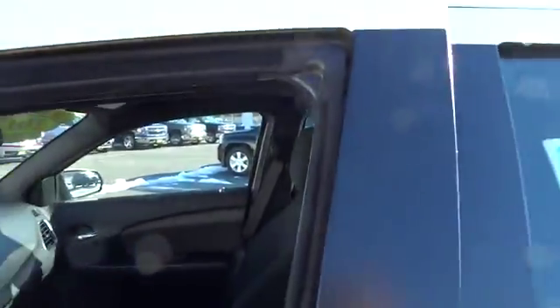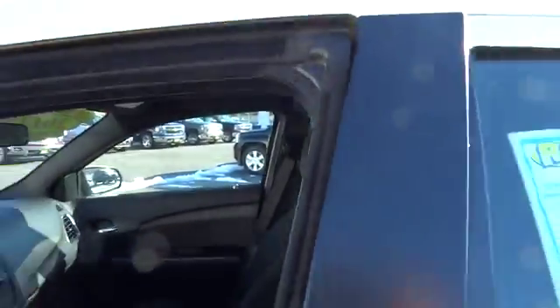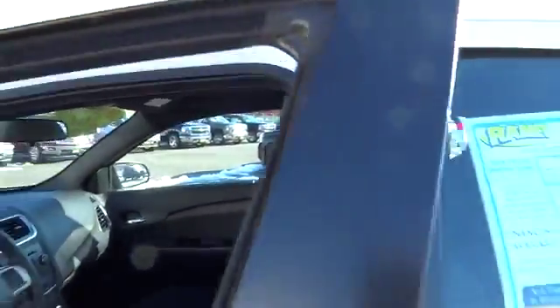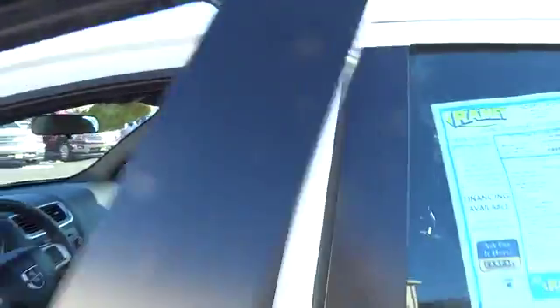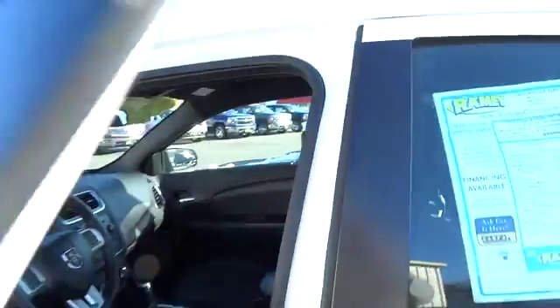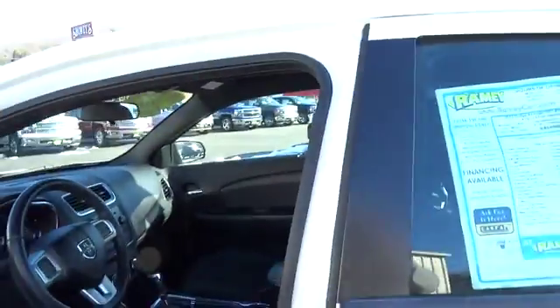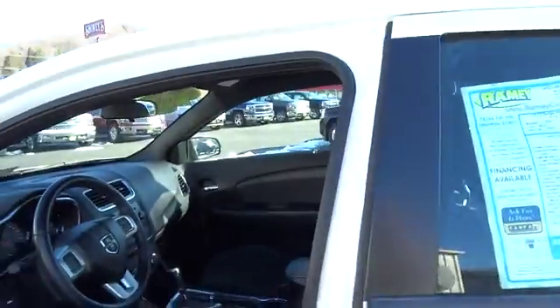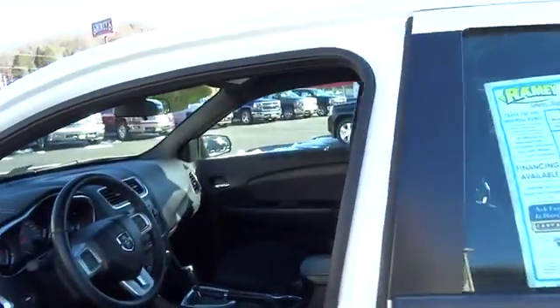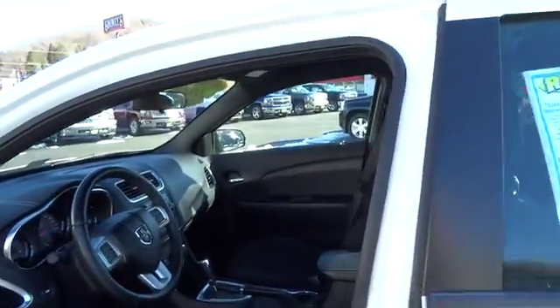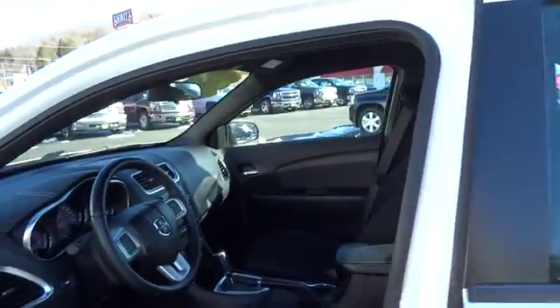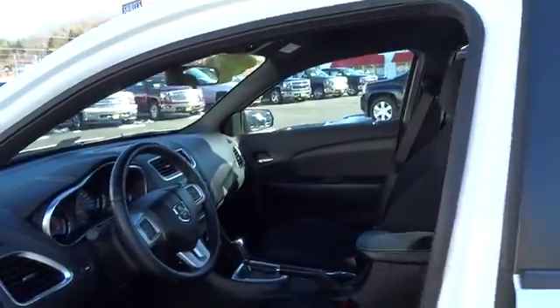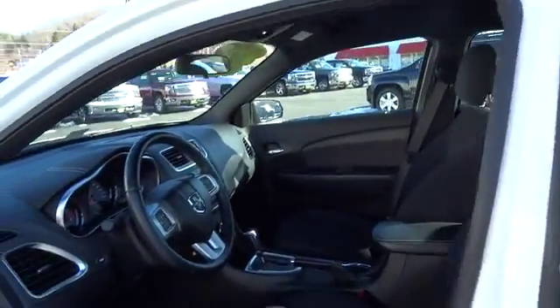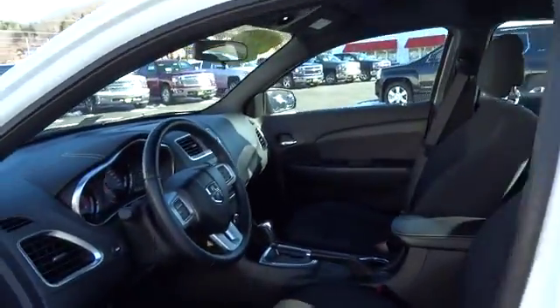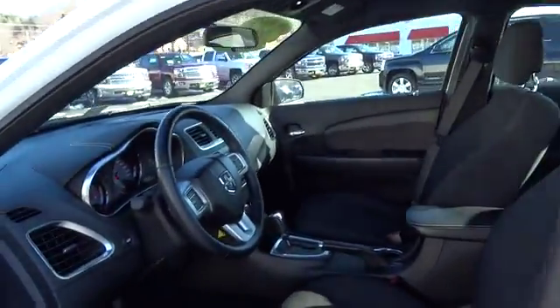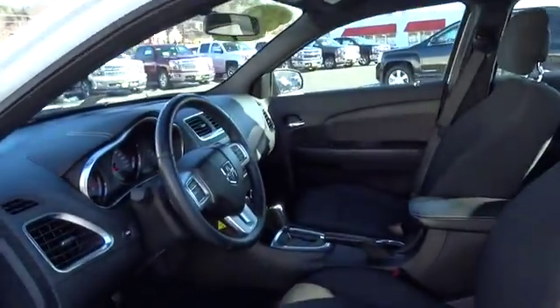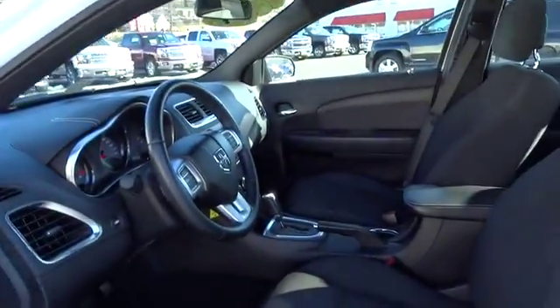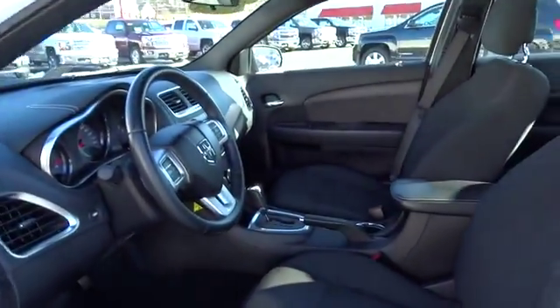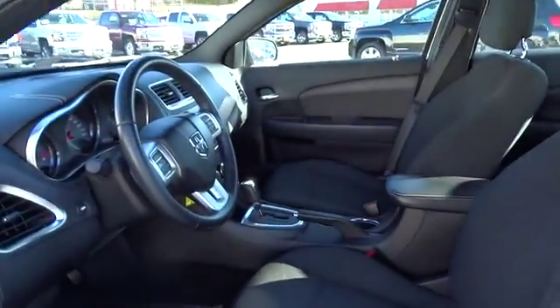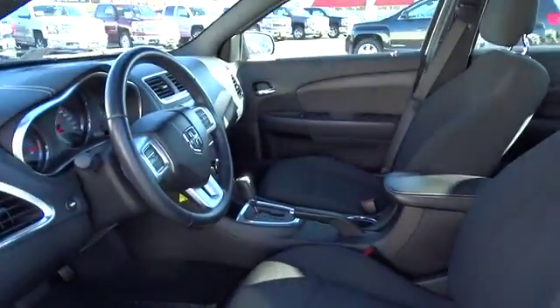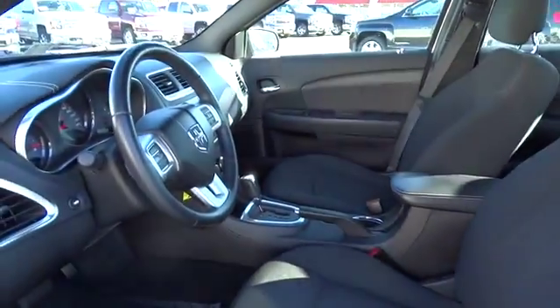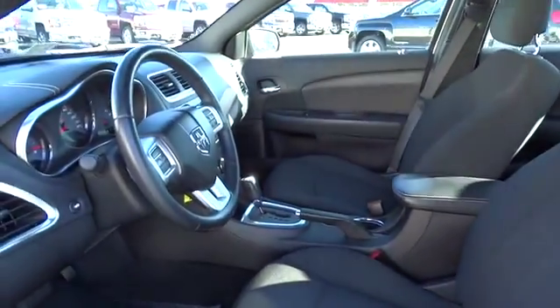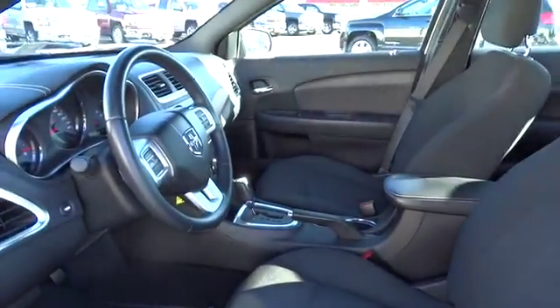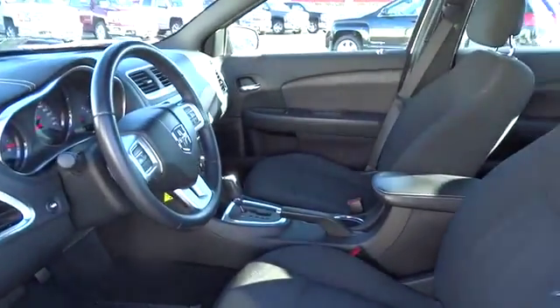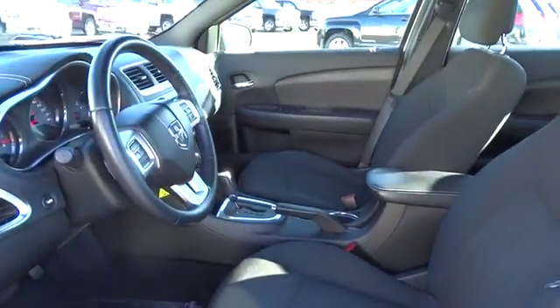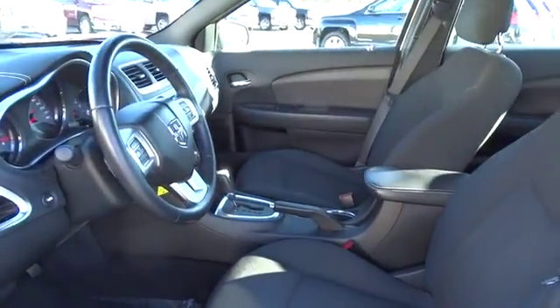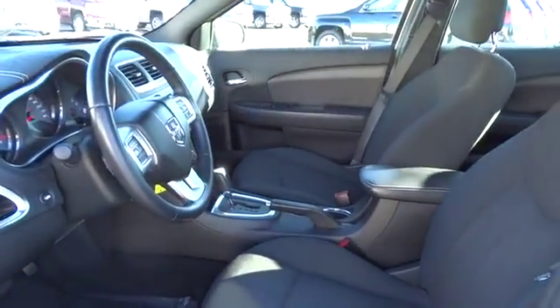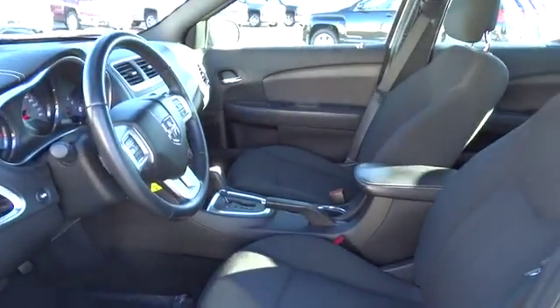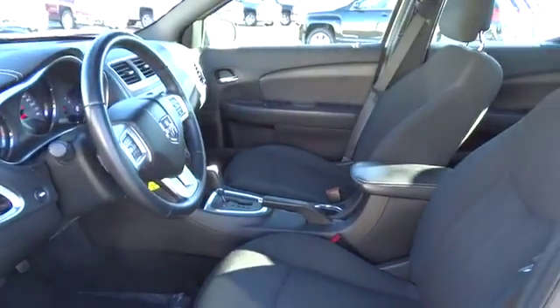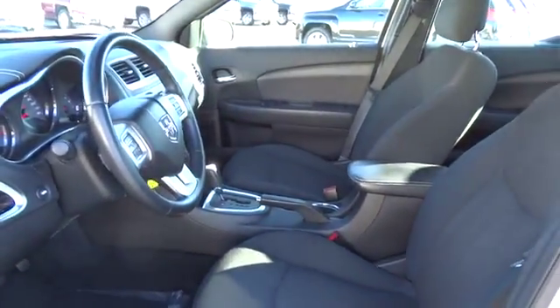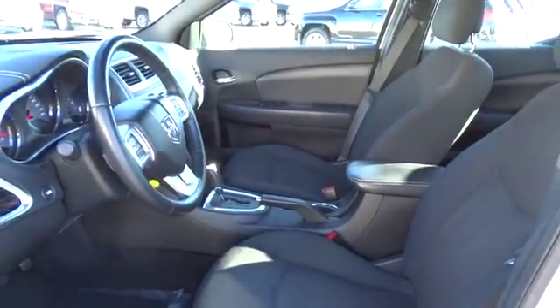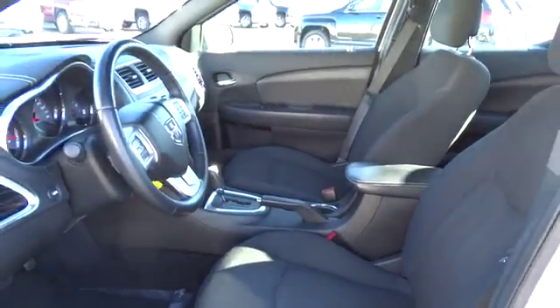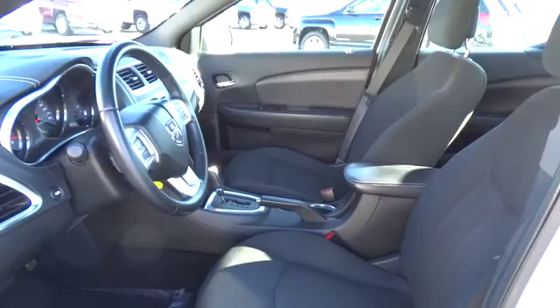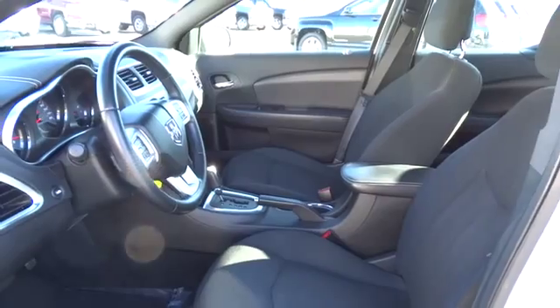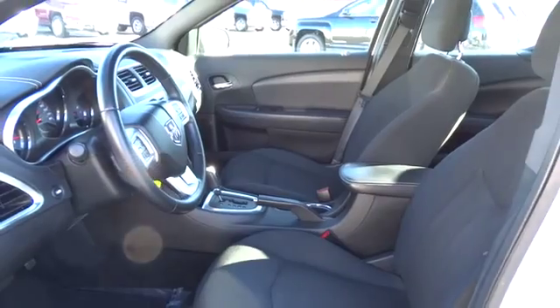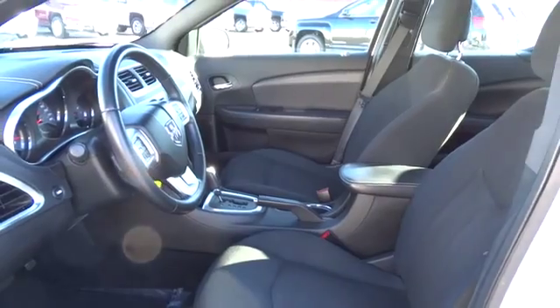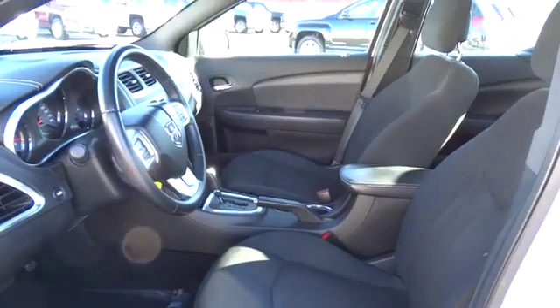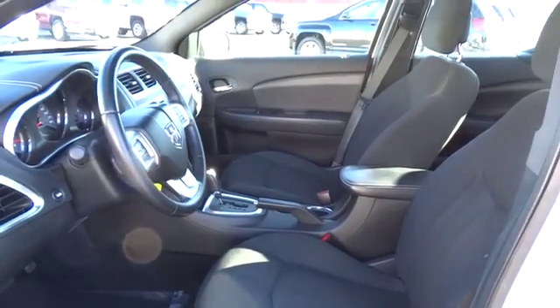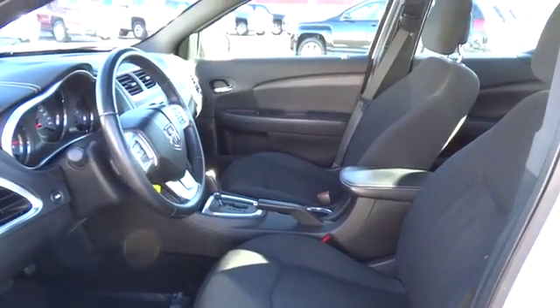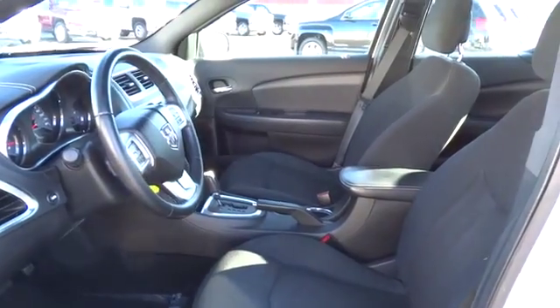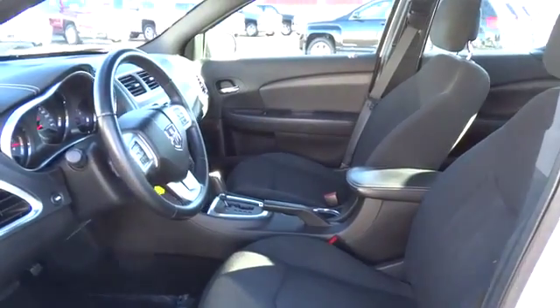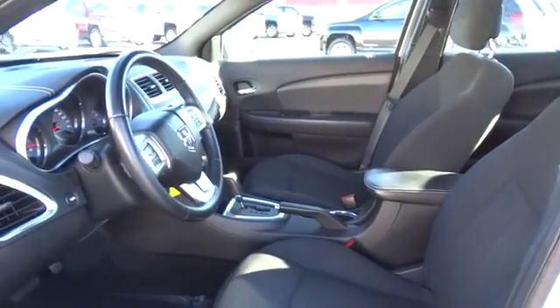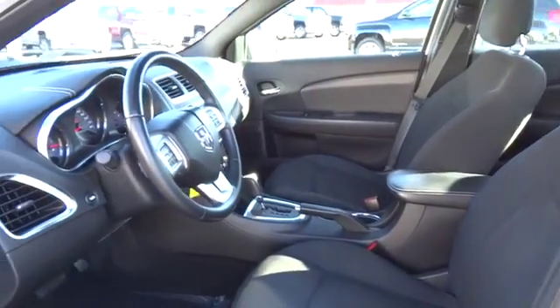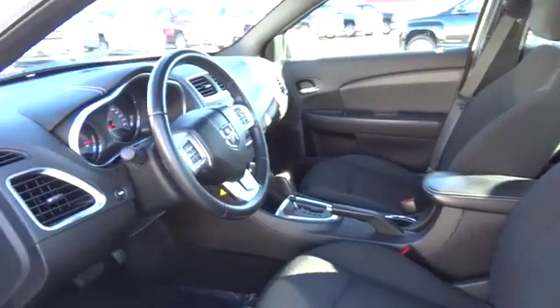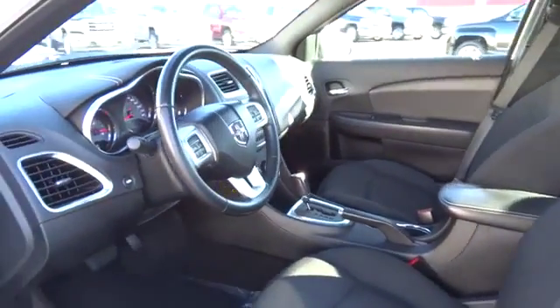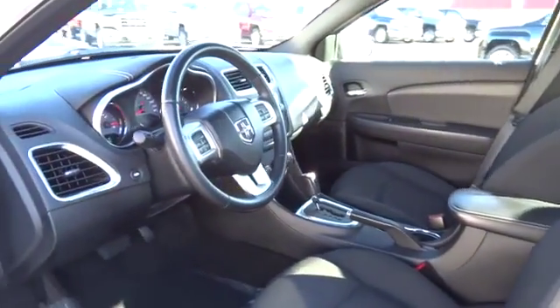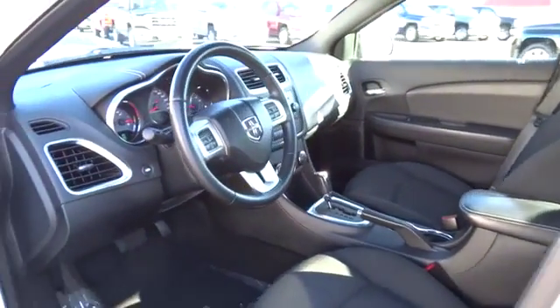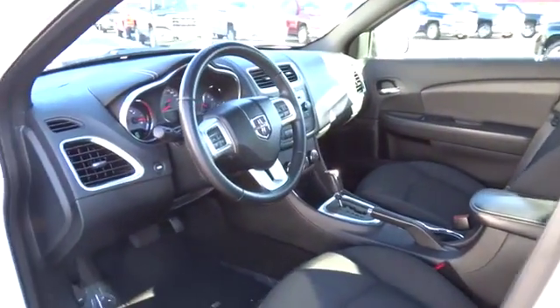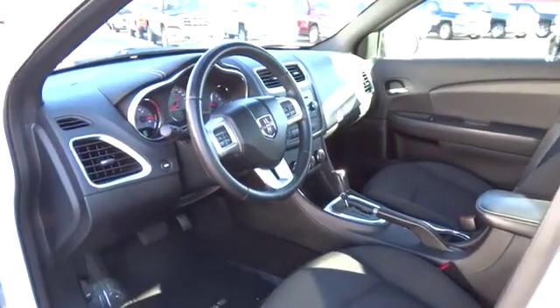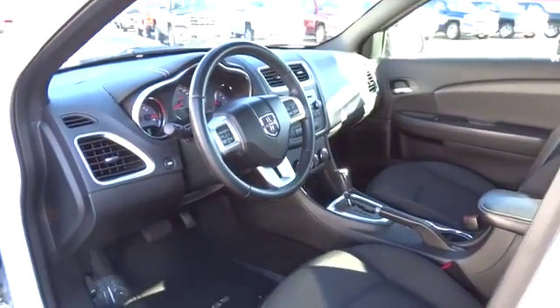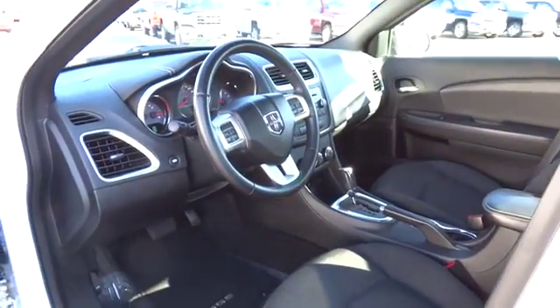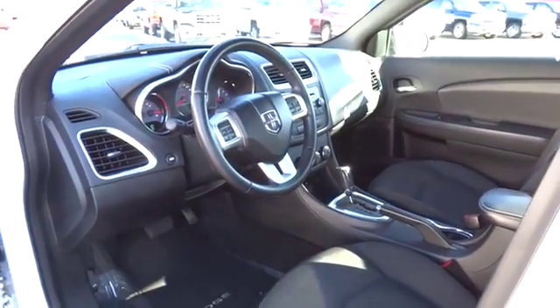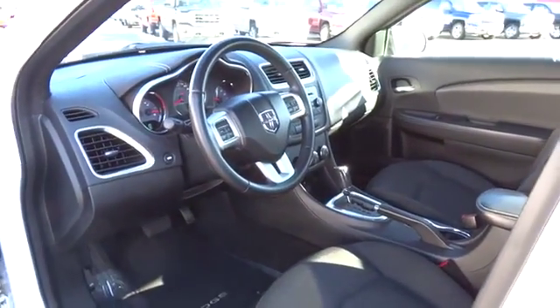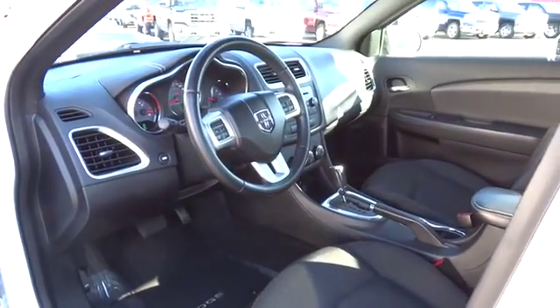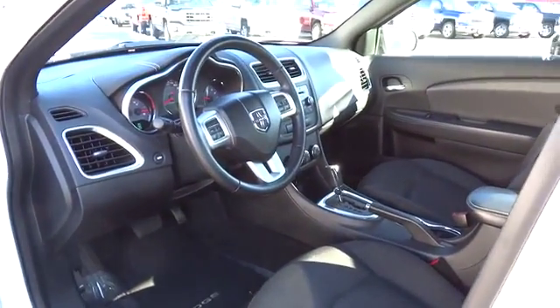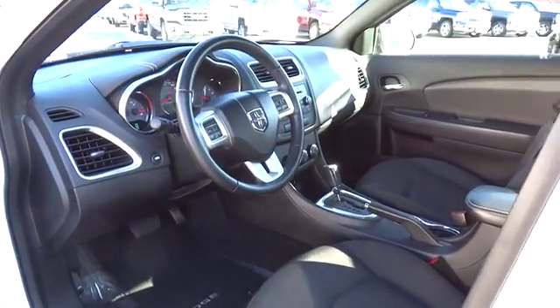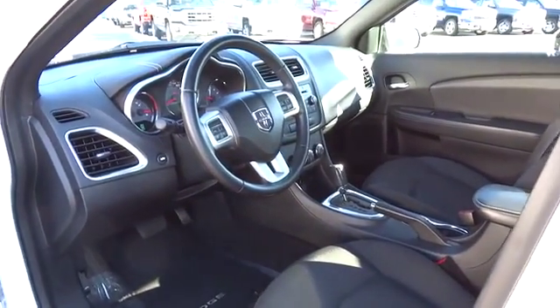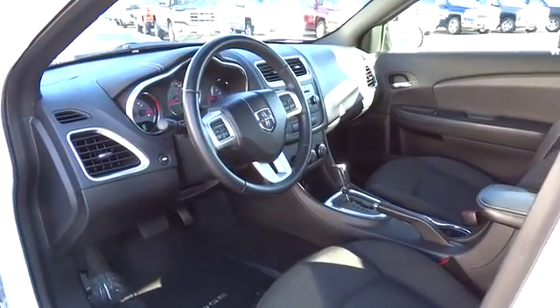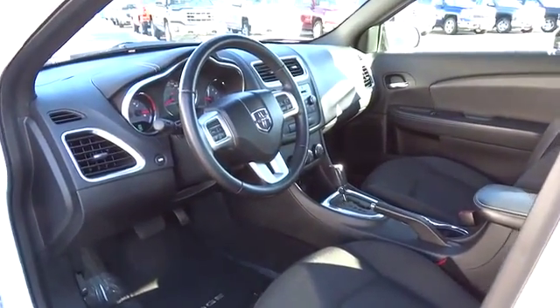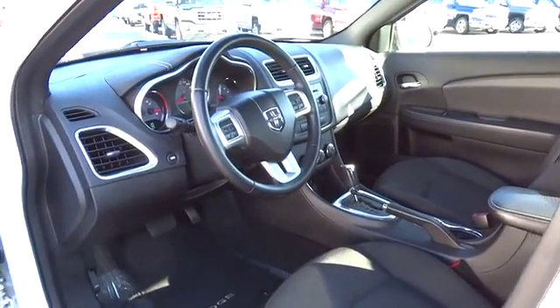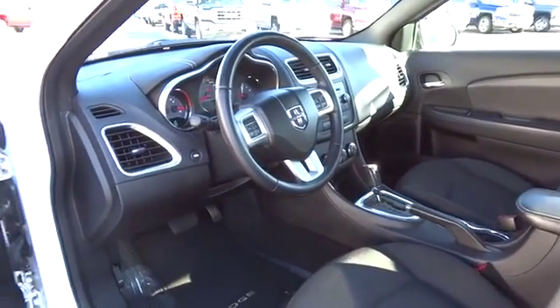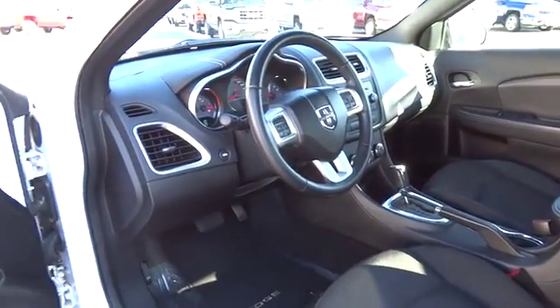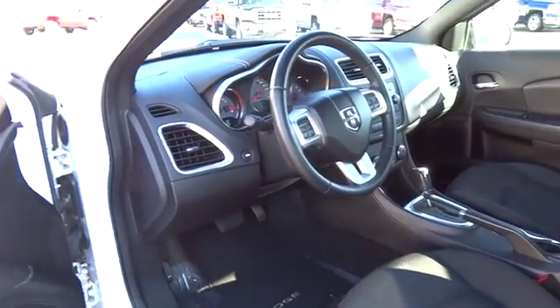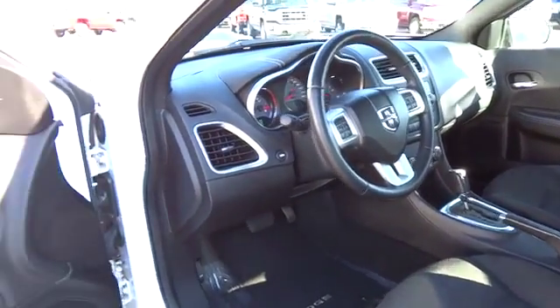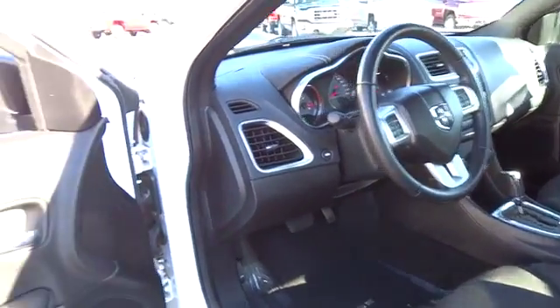This vehicle qualifies for Carfax buy-back guarantee. Is love at first sight really possible? Let us know when you stop in.